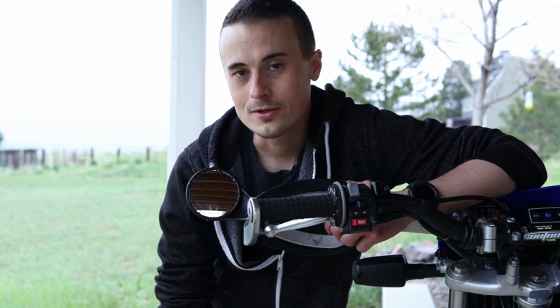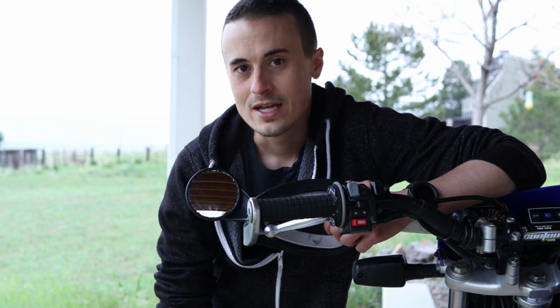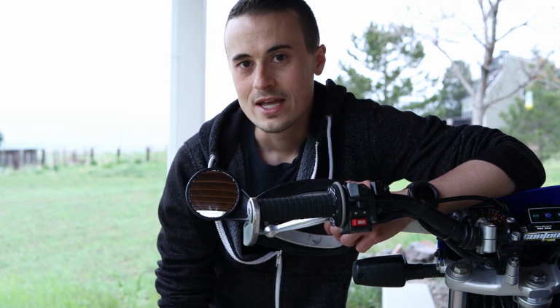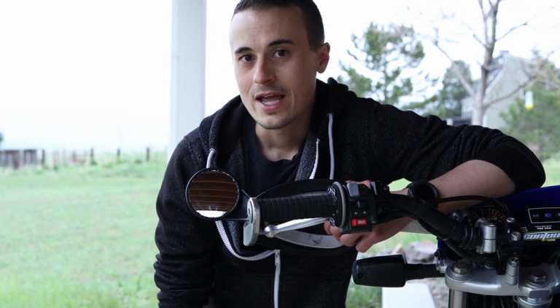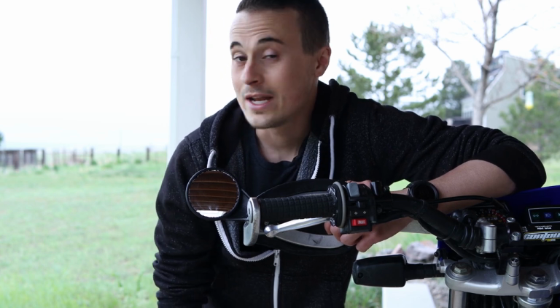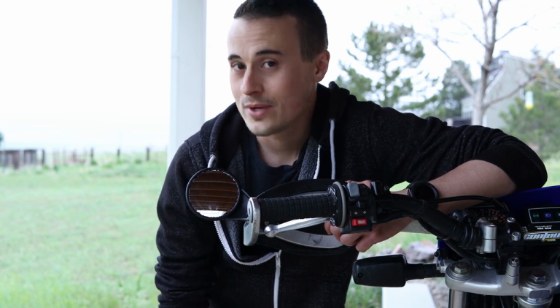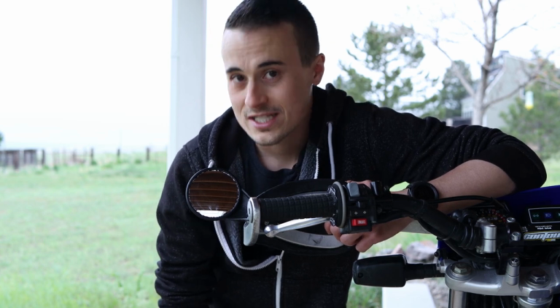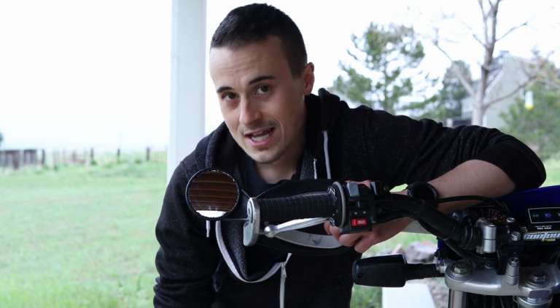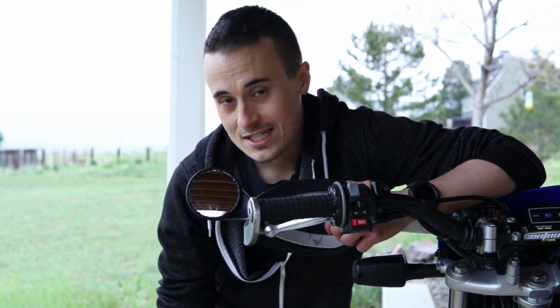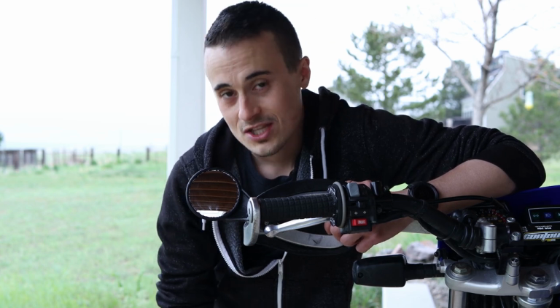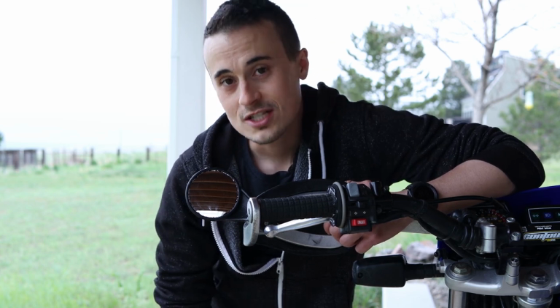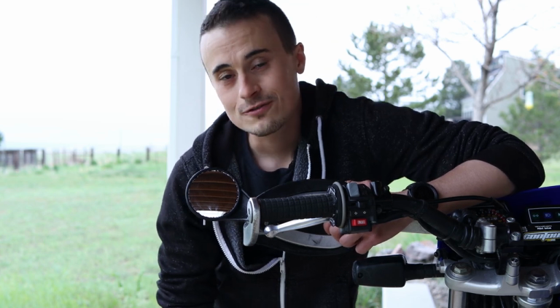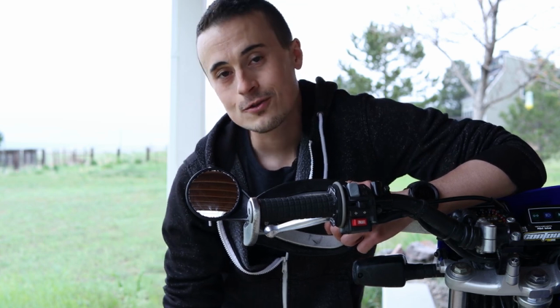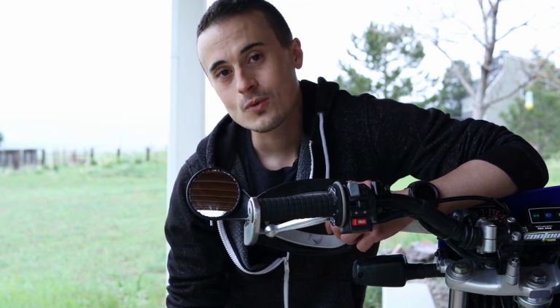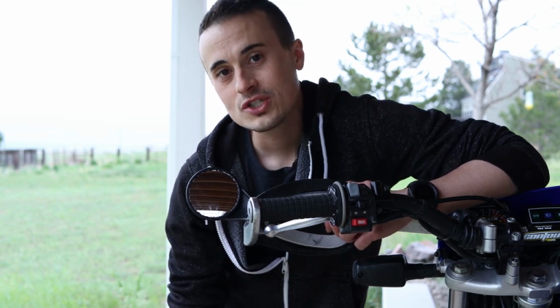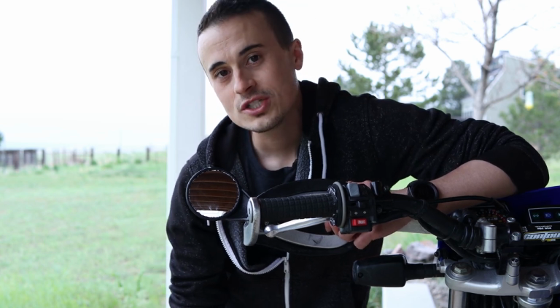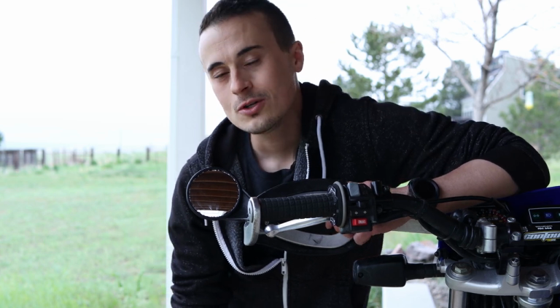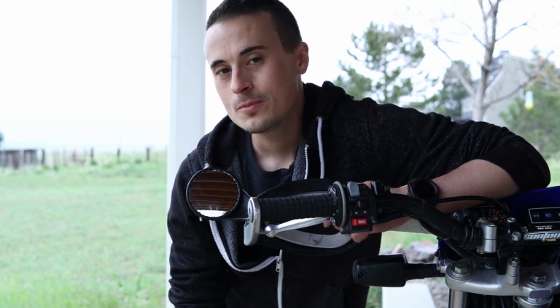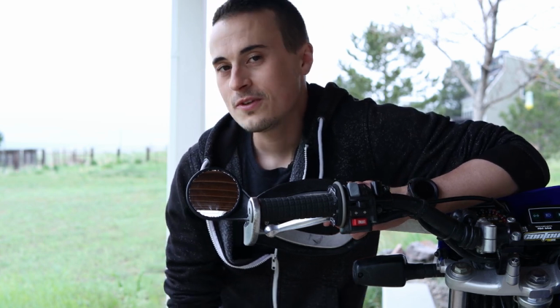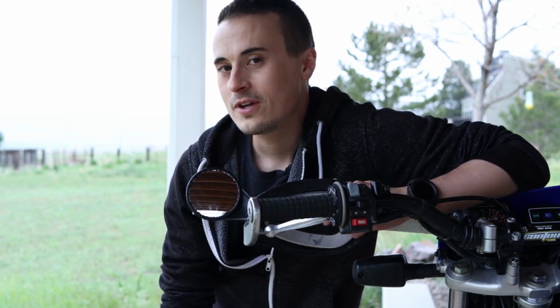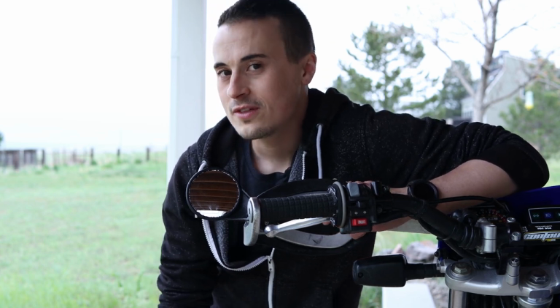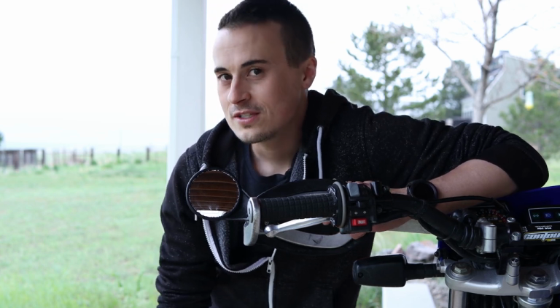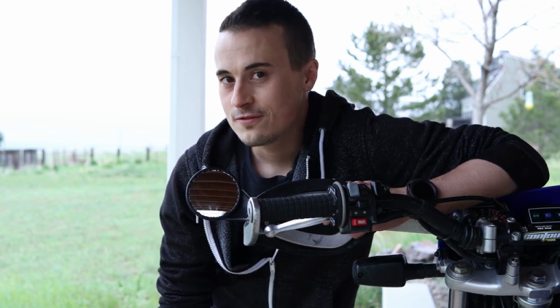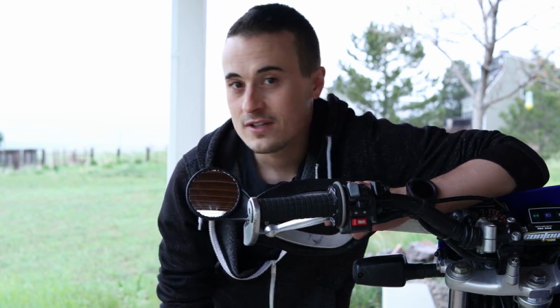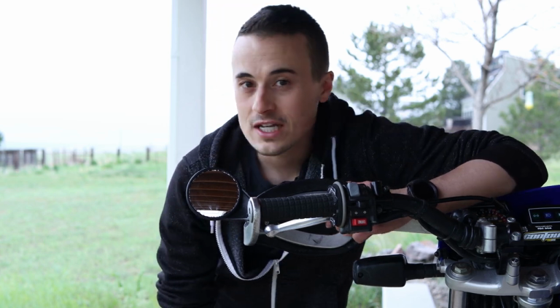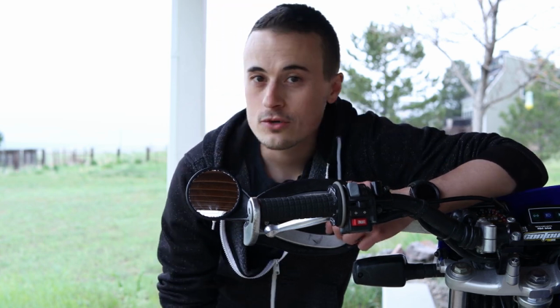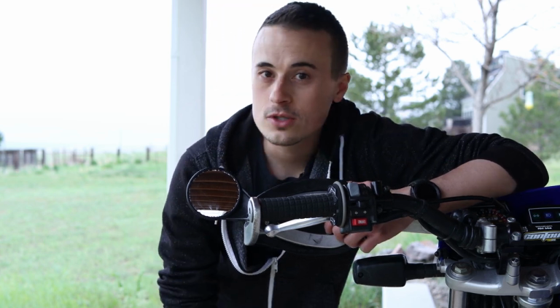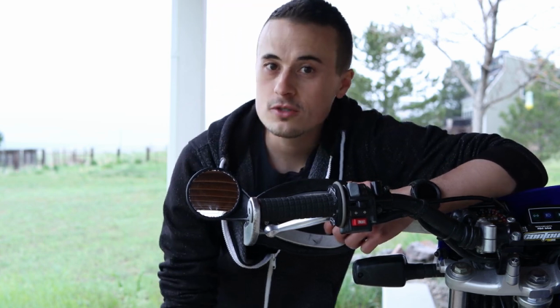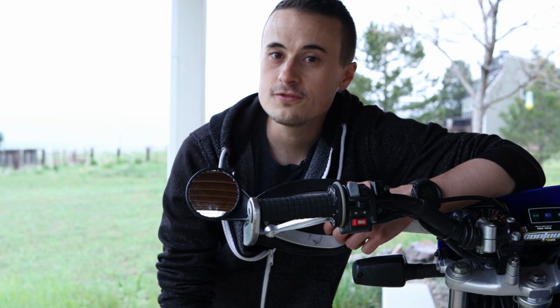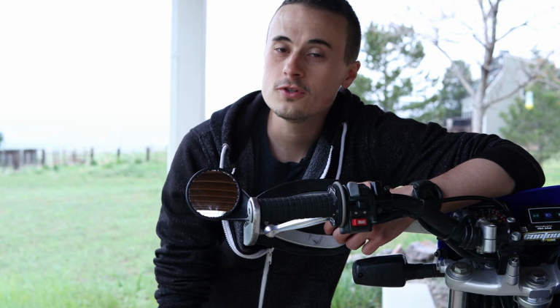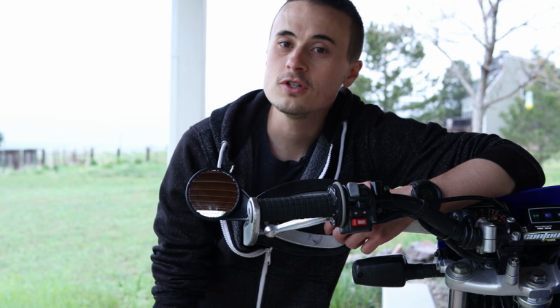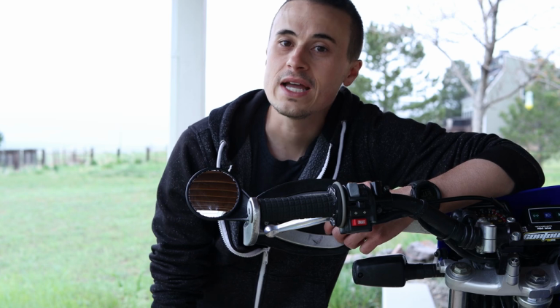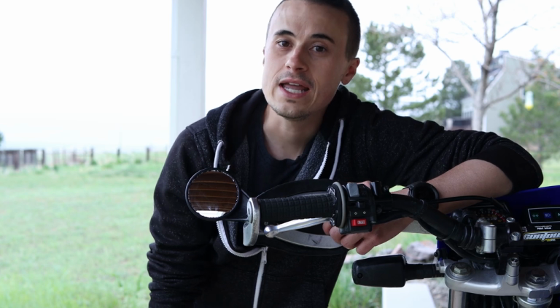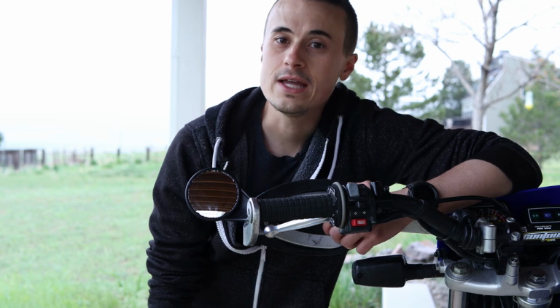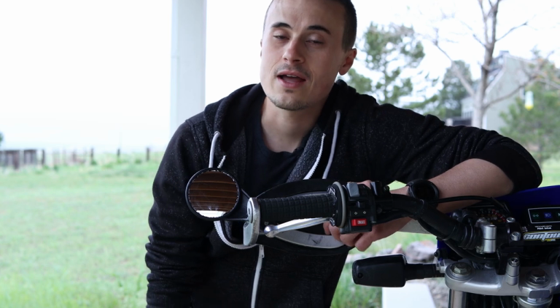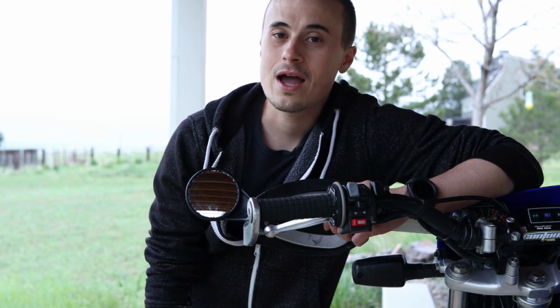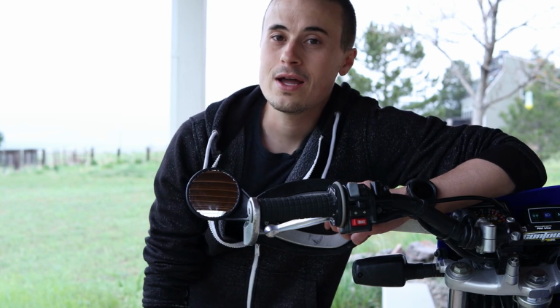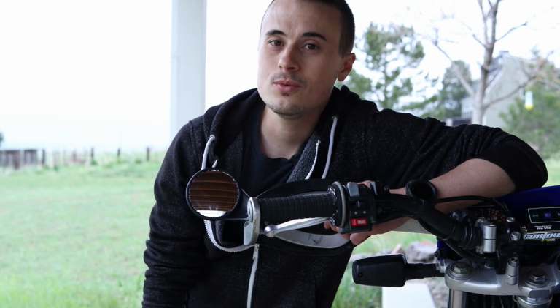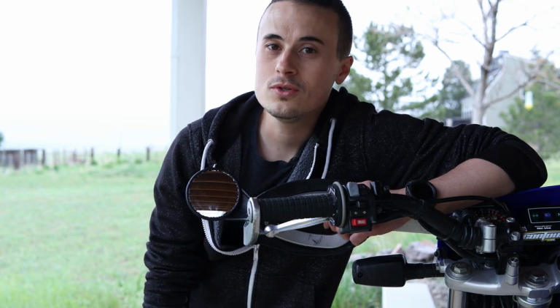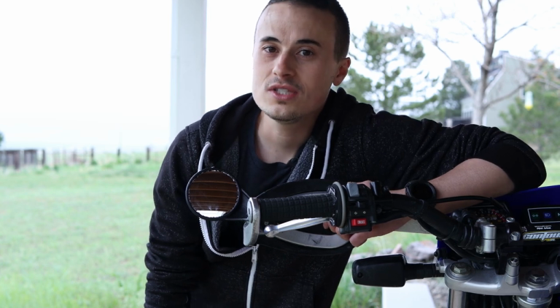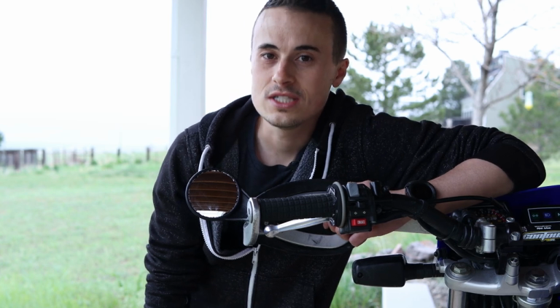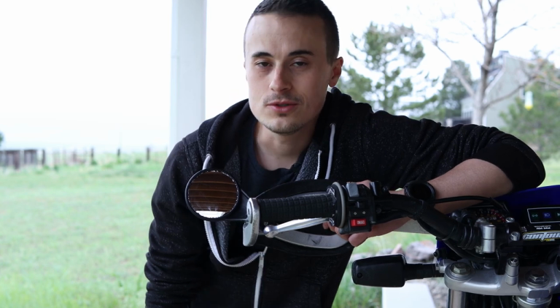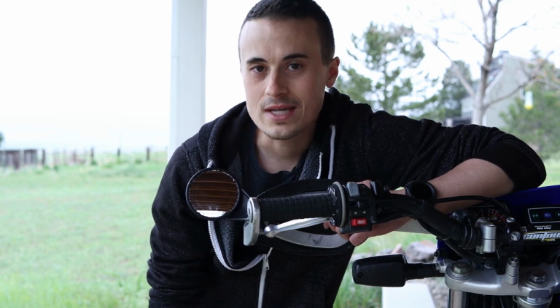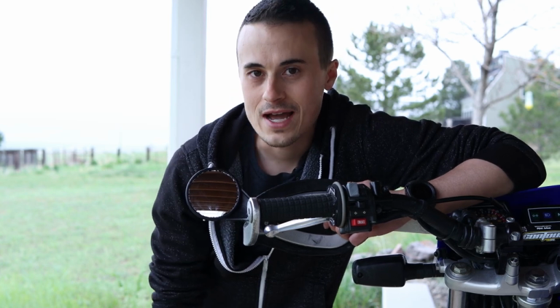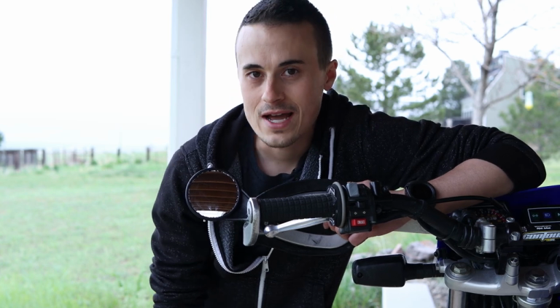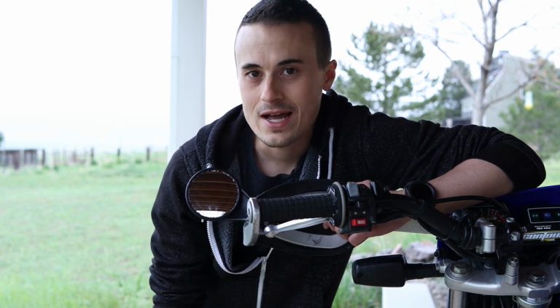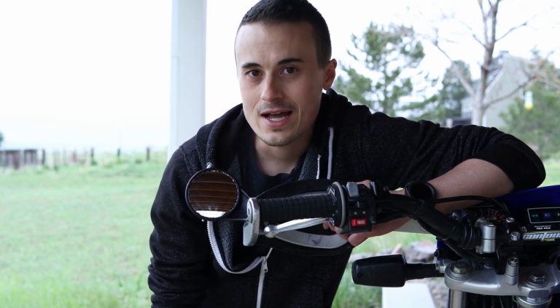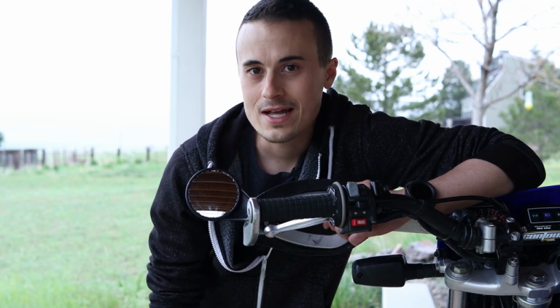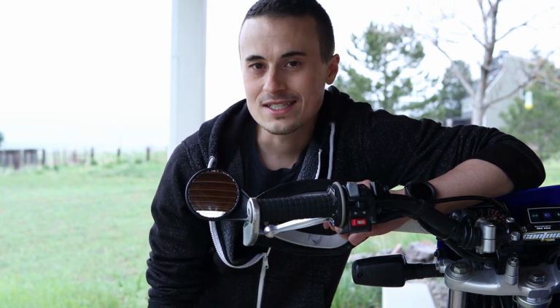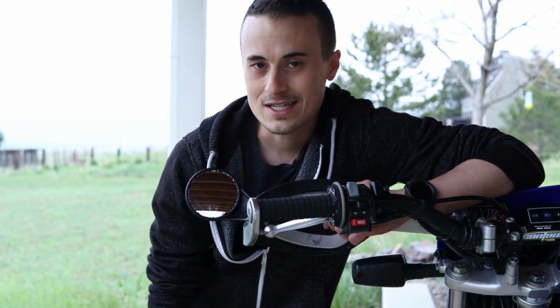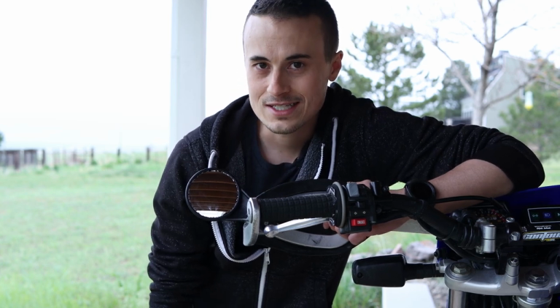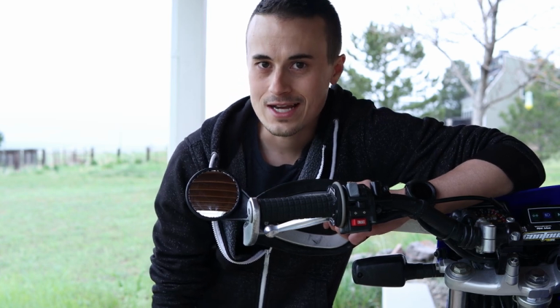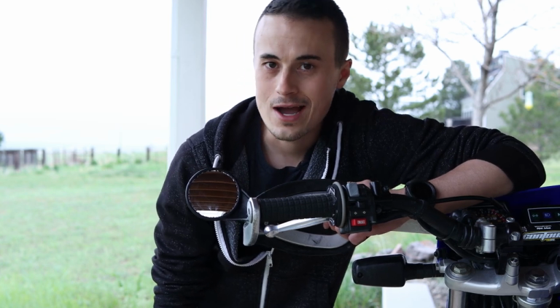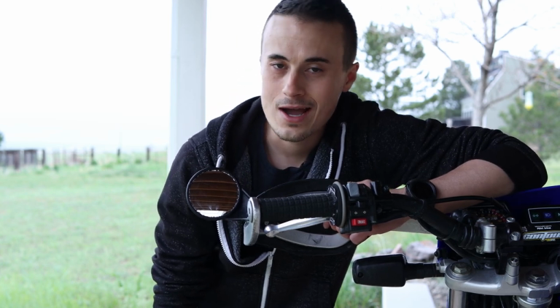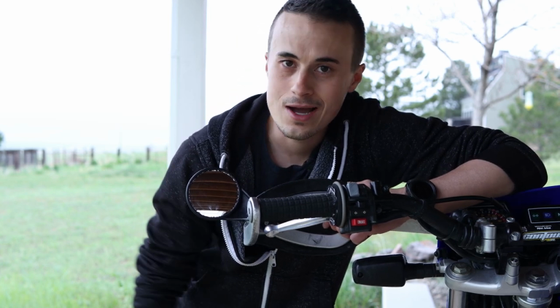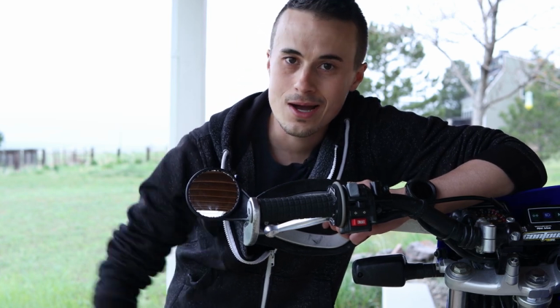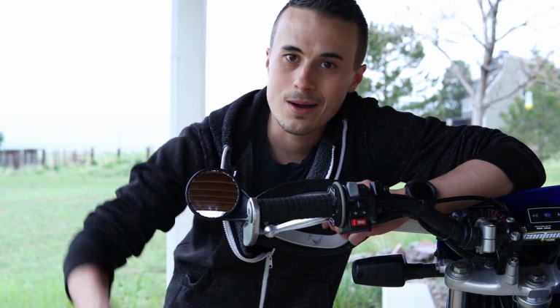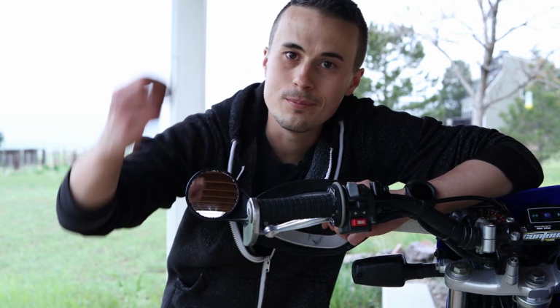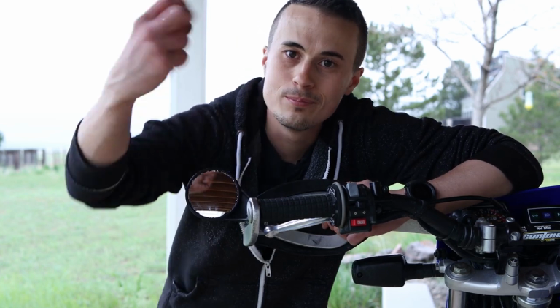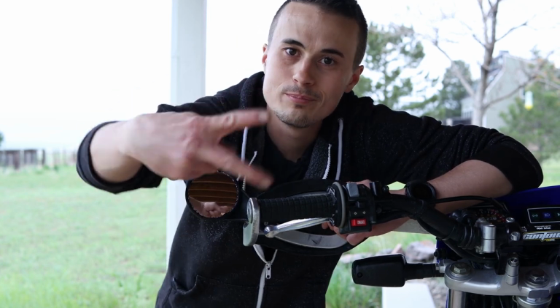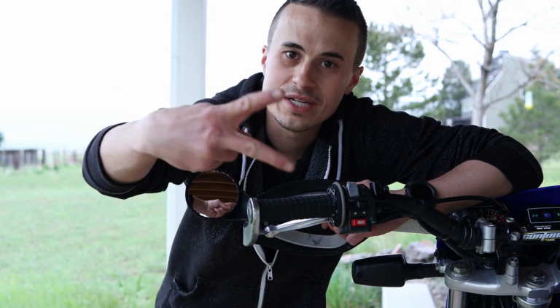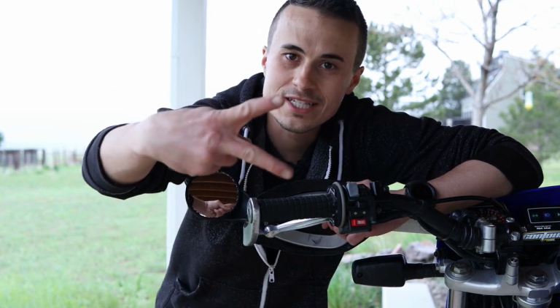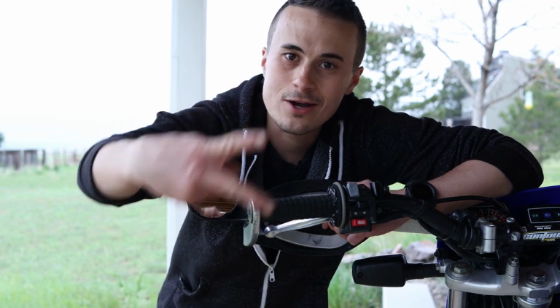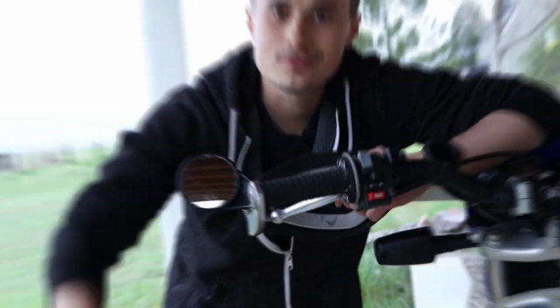So anyways guys, thanks for watching. Hope you found this video useful and I will see you guys next time. Peace out.